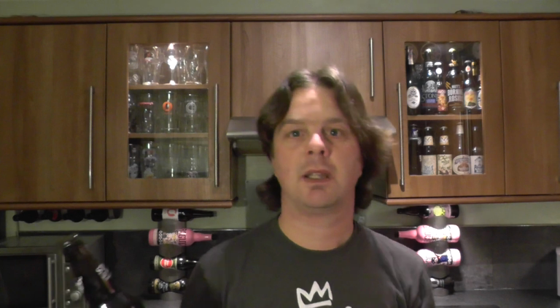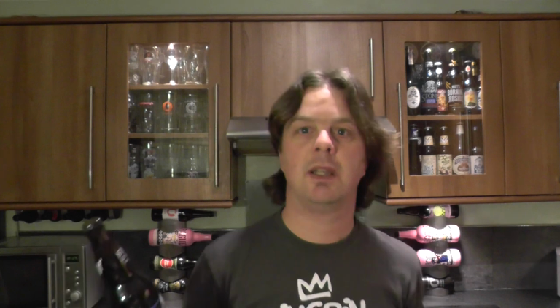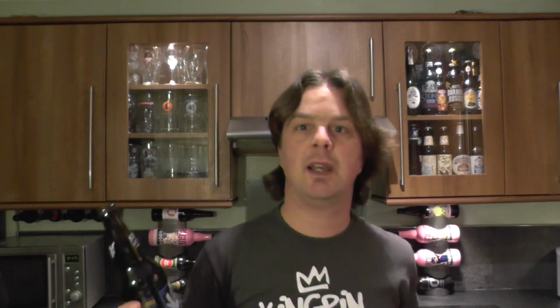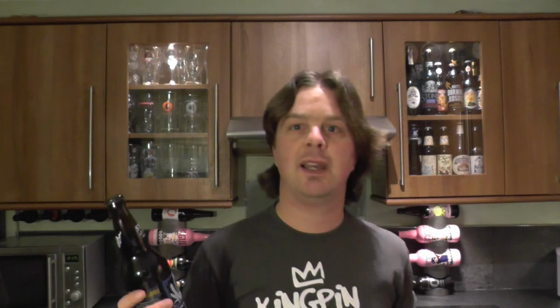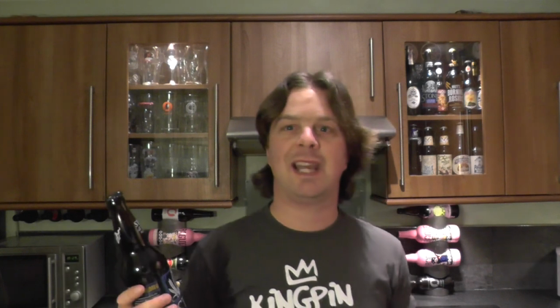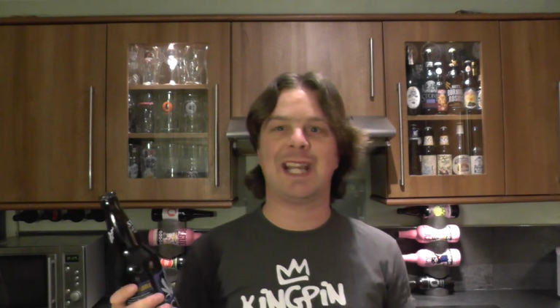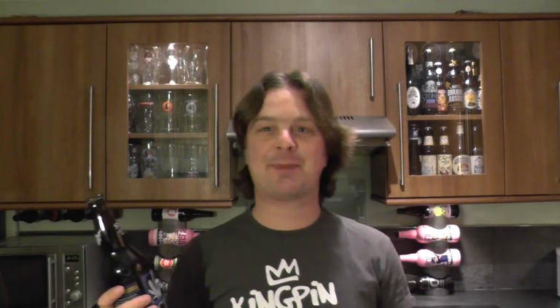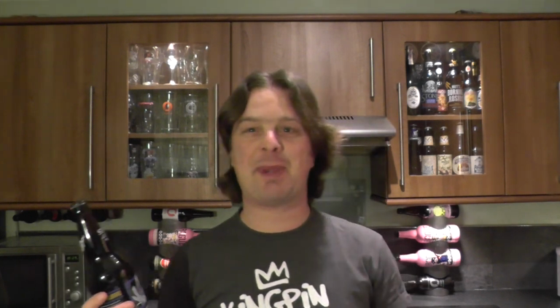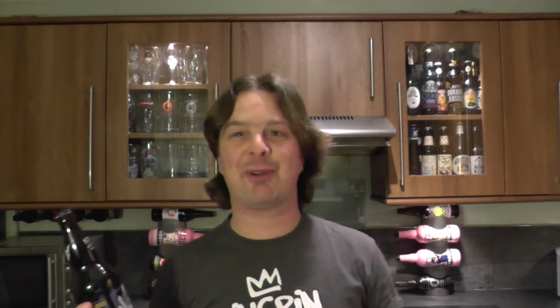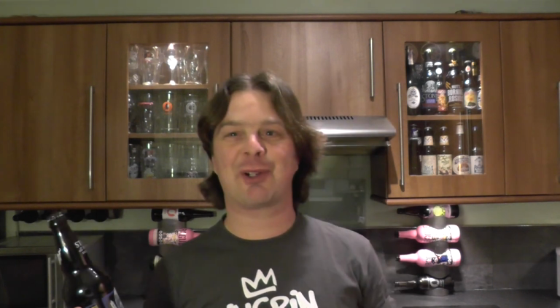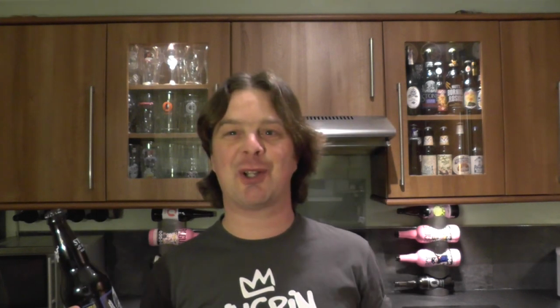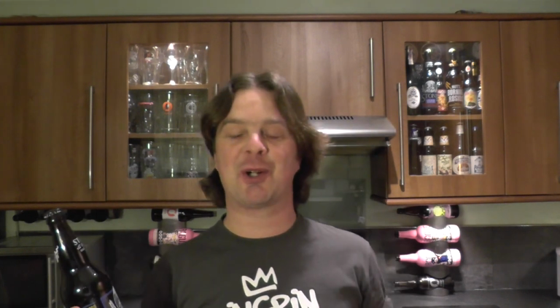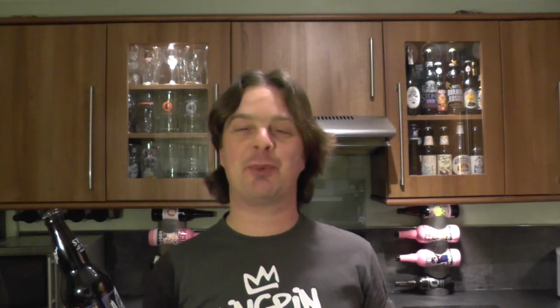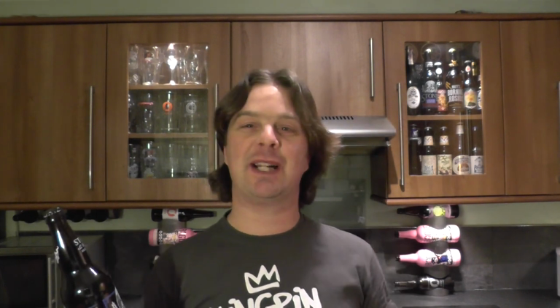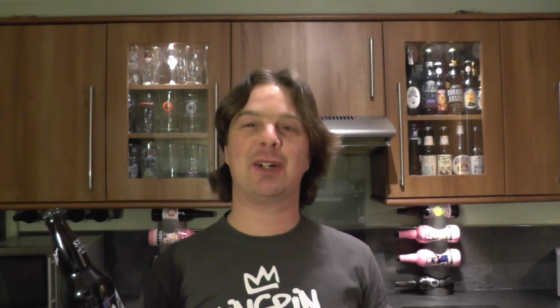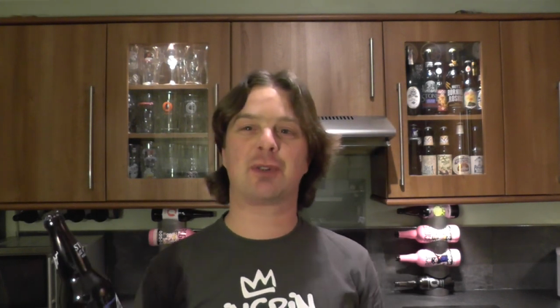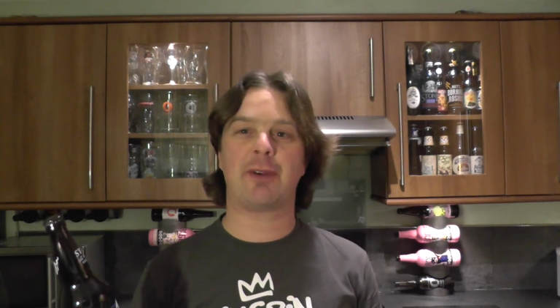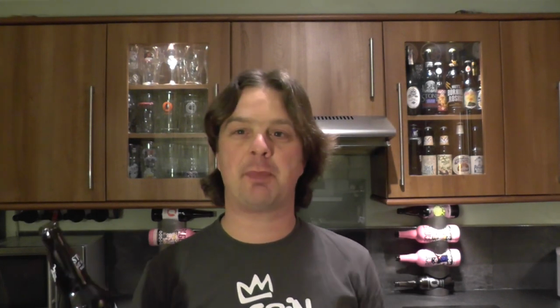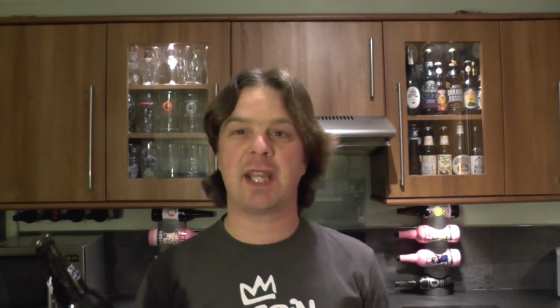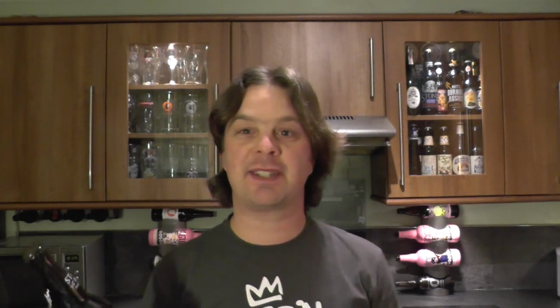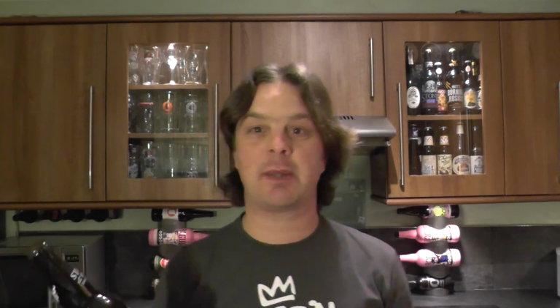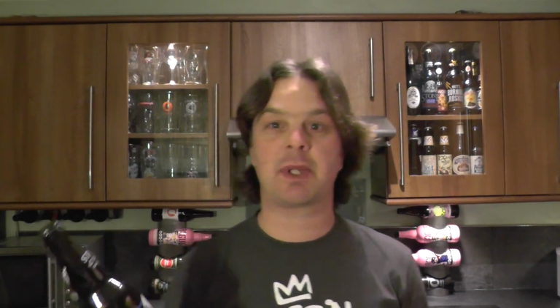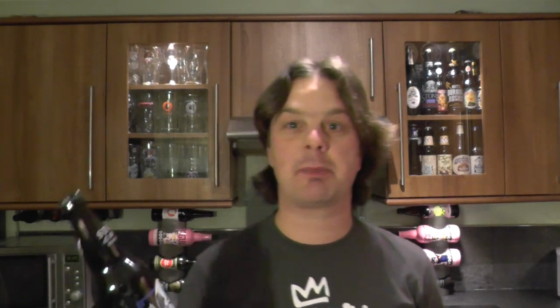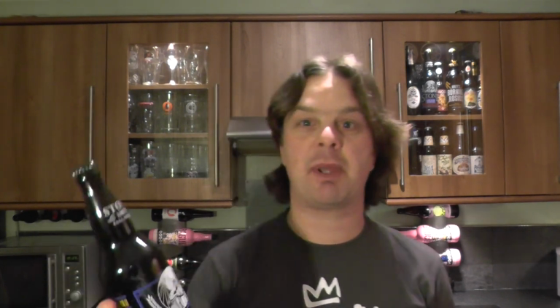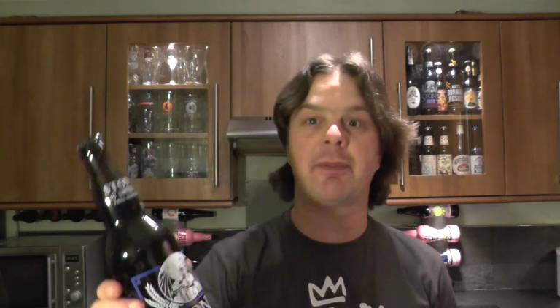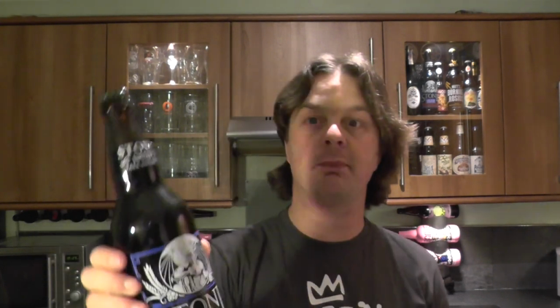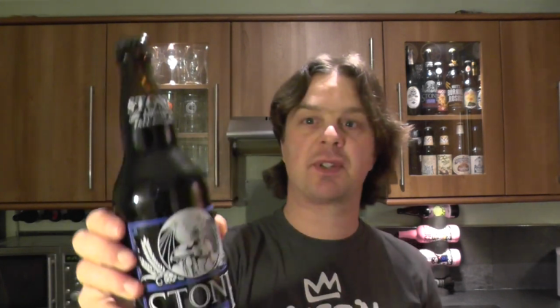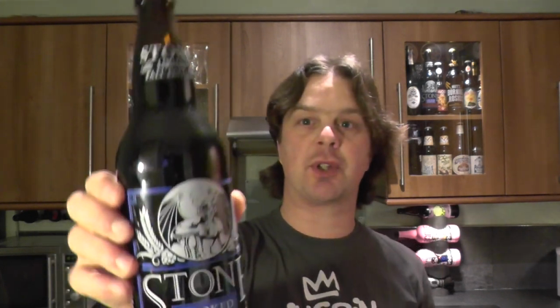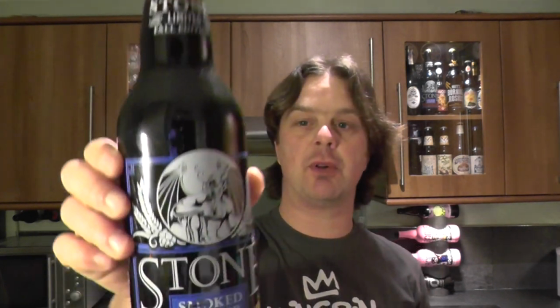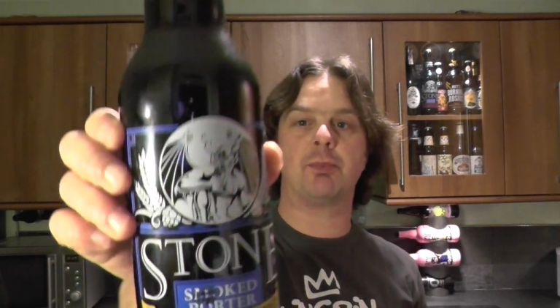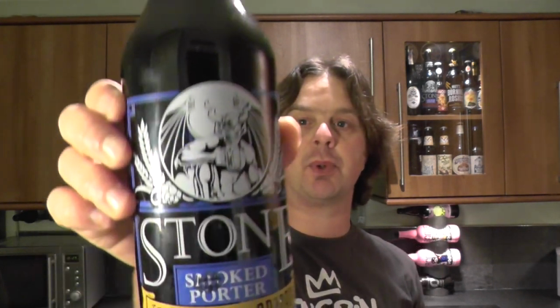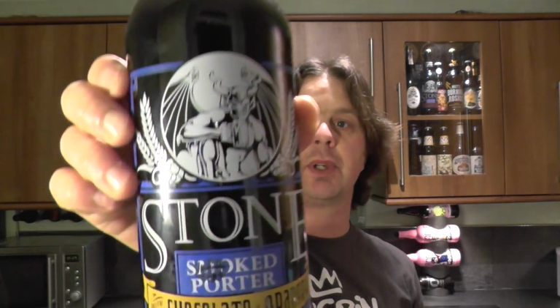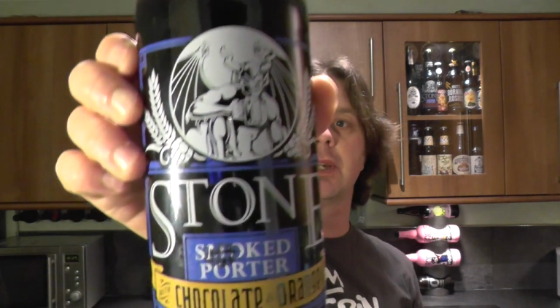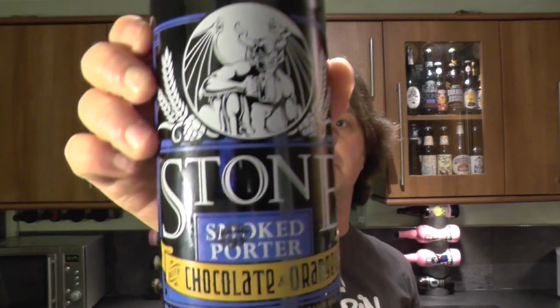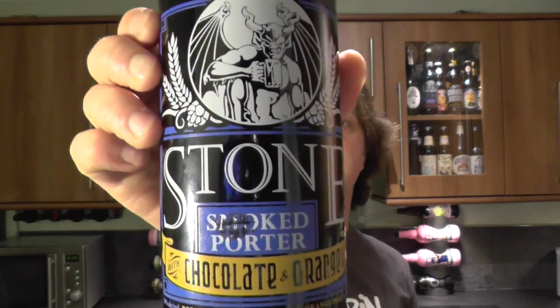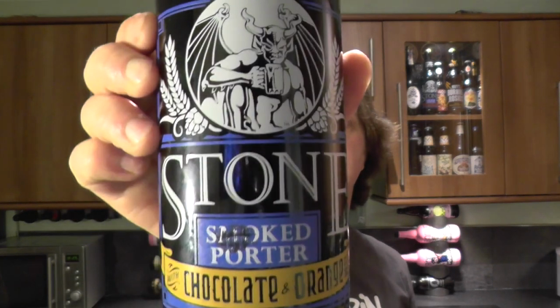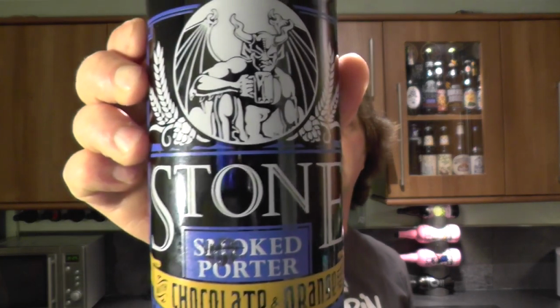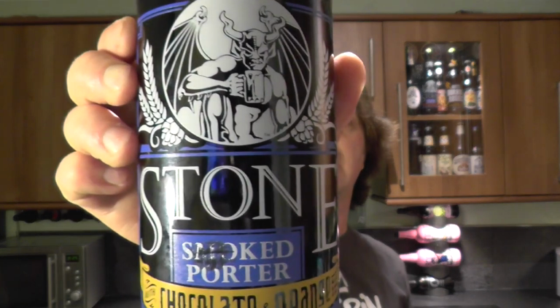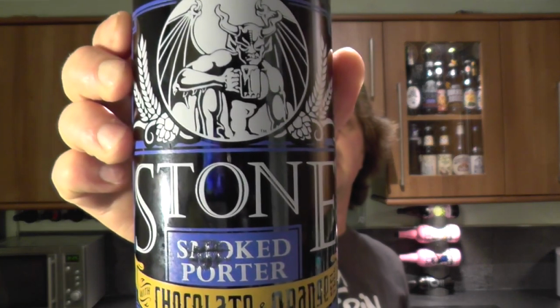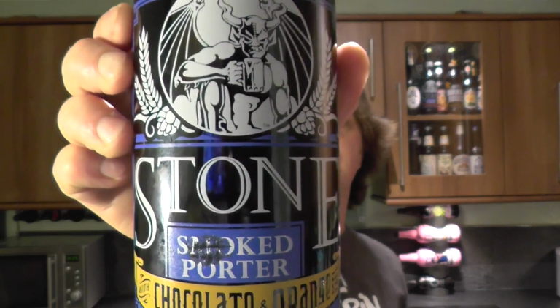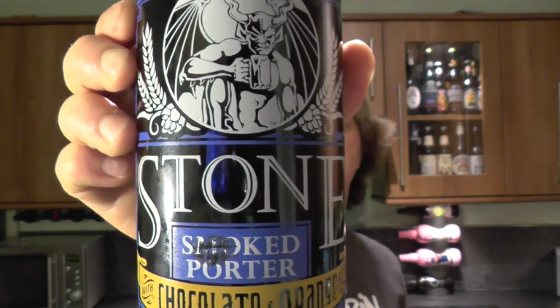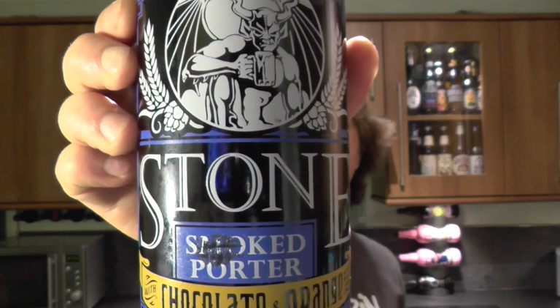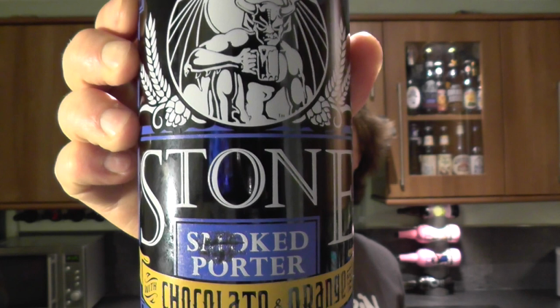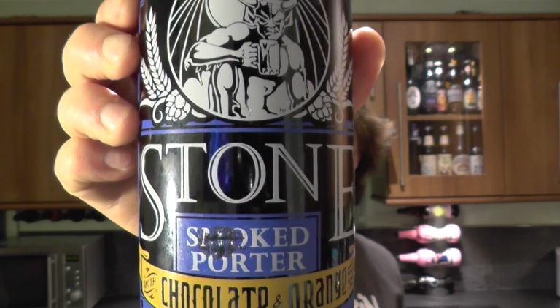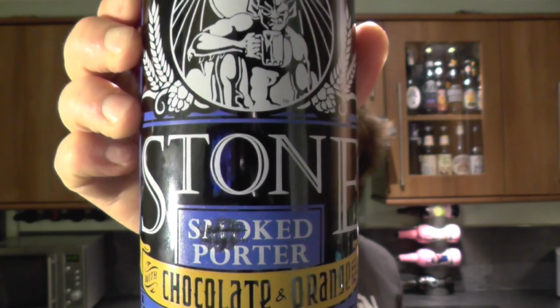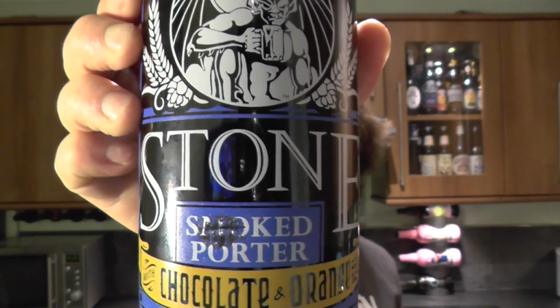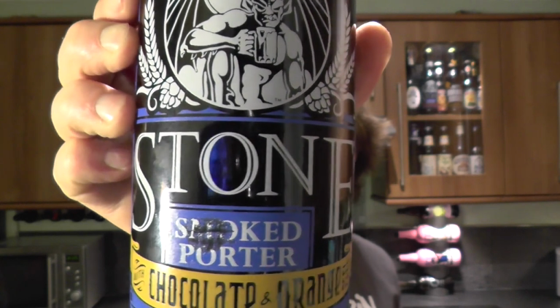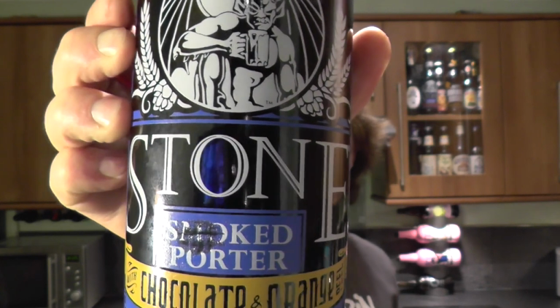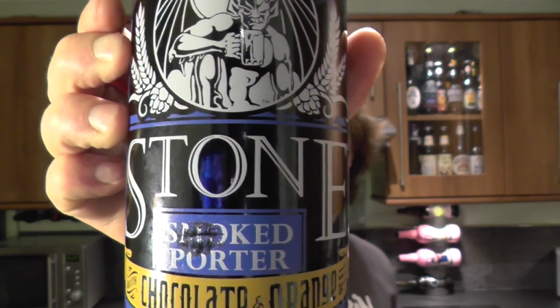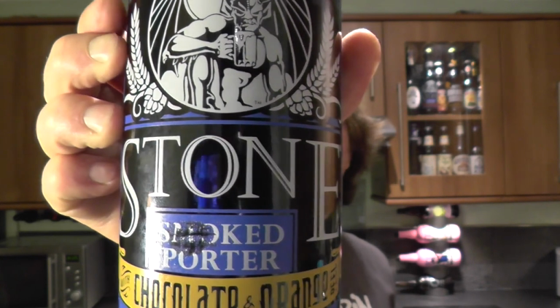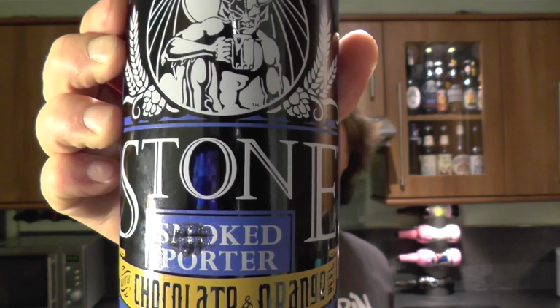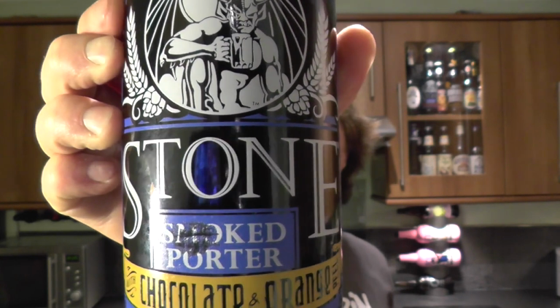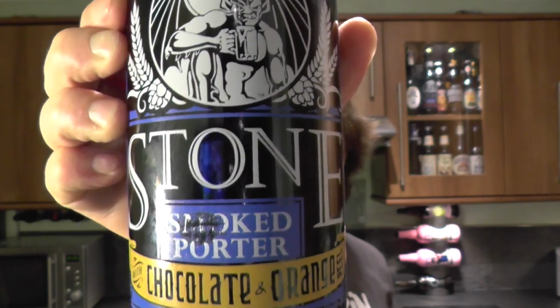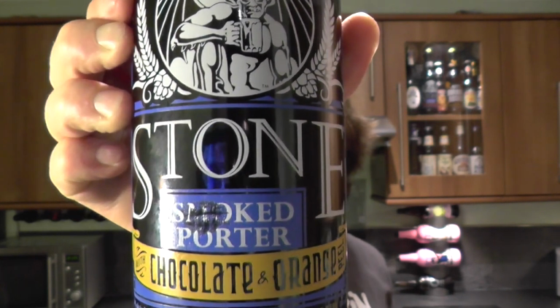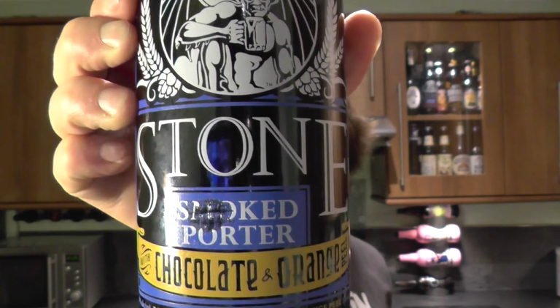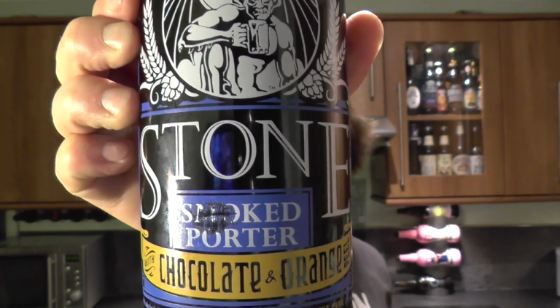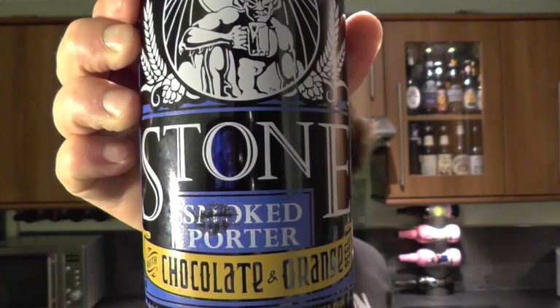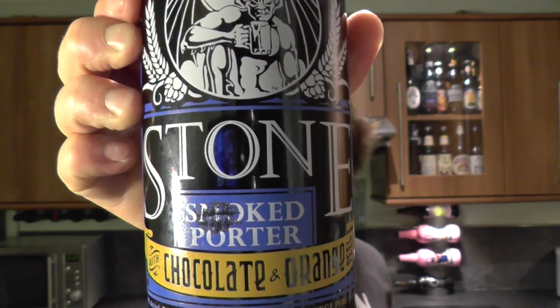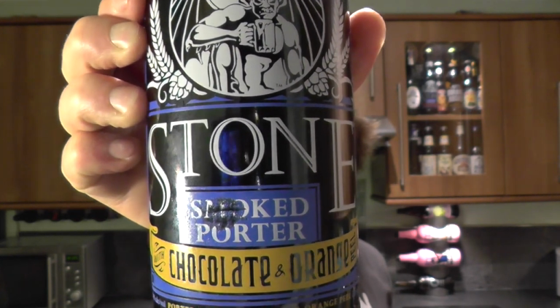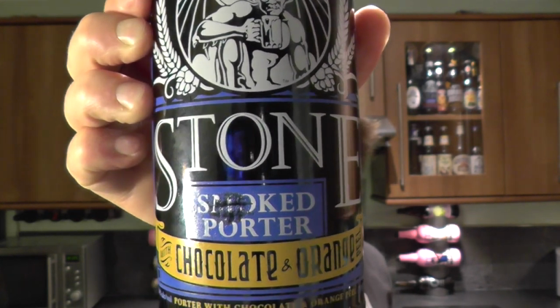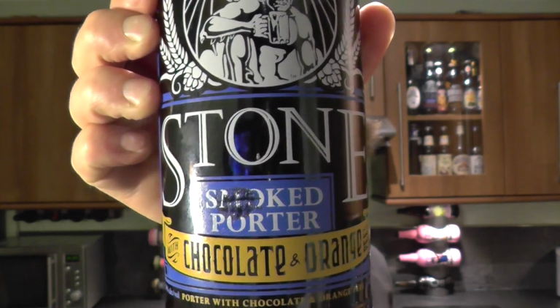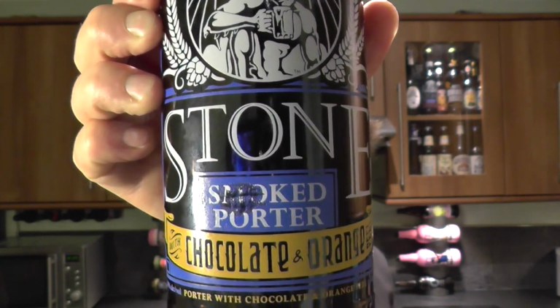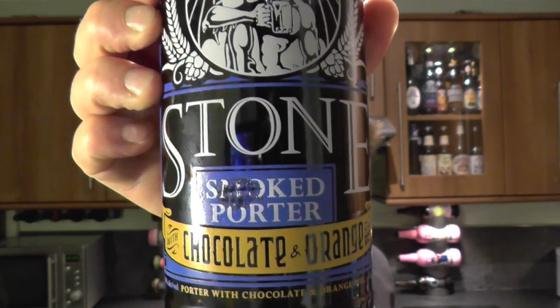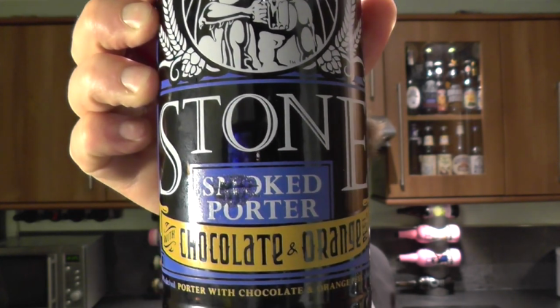It's Beer O'Clock on Relo Craft Beer. Today we've got a beer from Stone Brewing Company — it's a smoked porter with chocolate and orange.